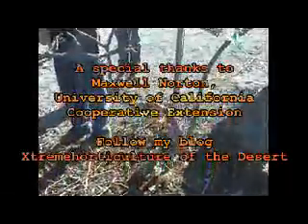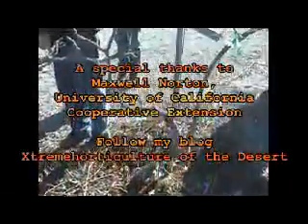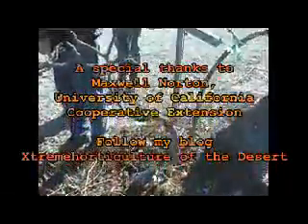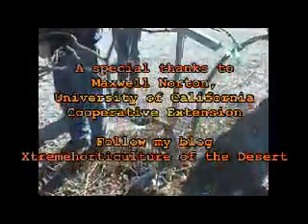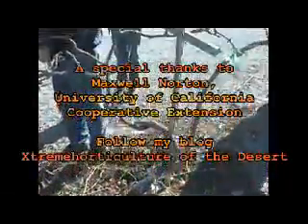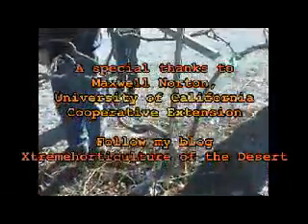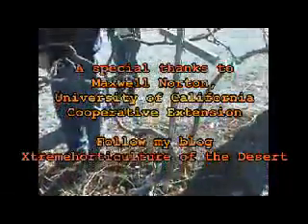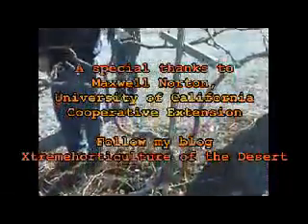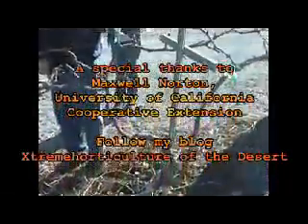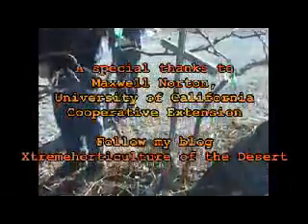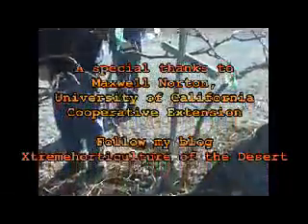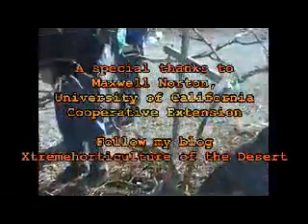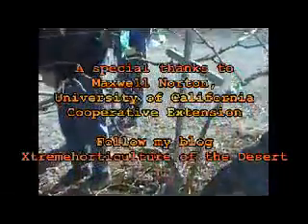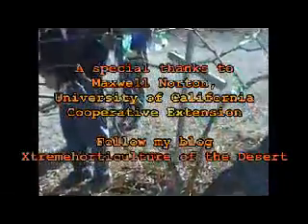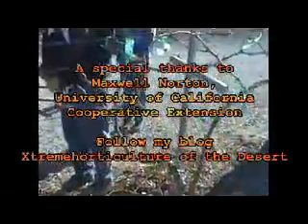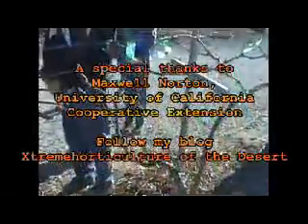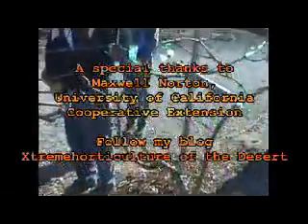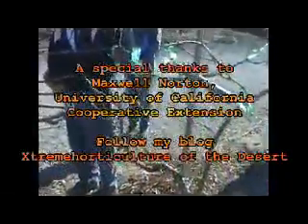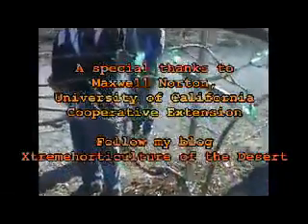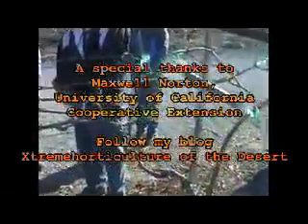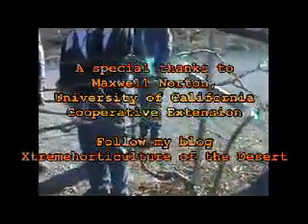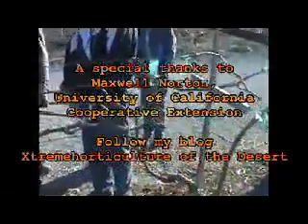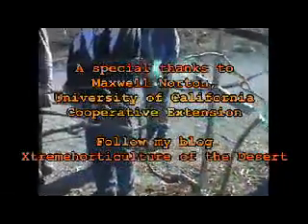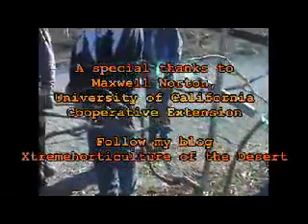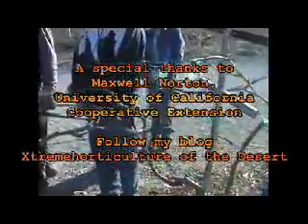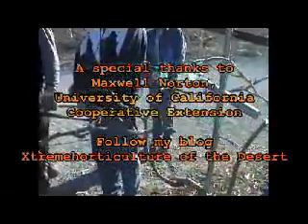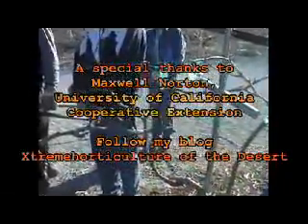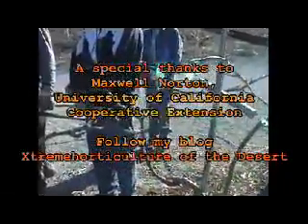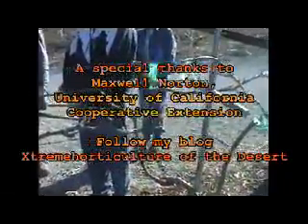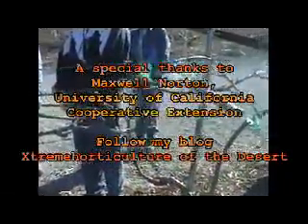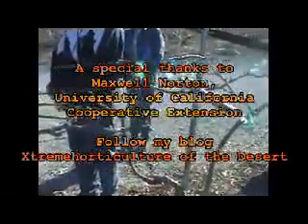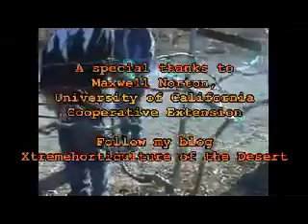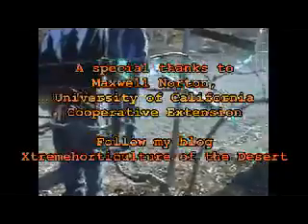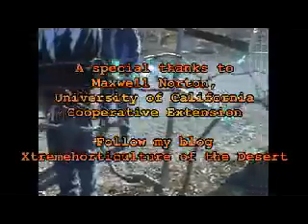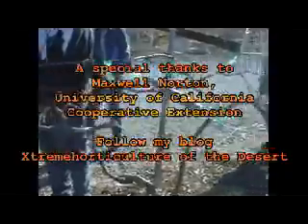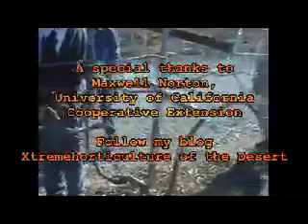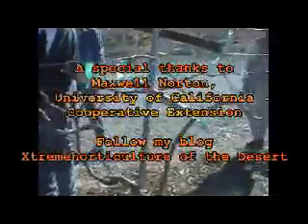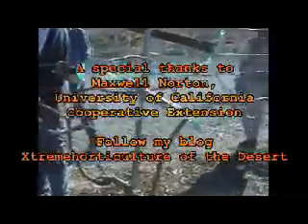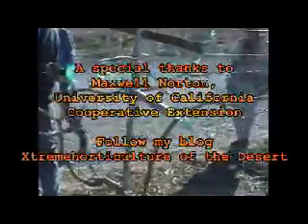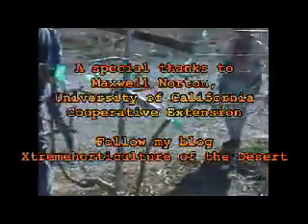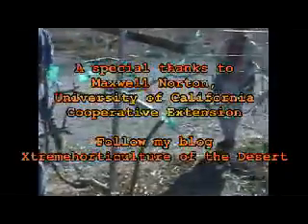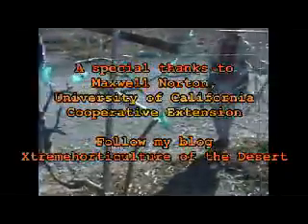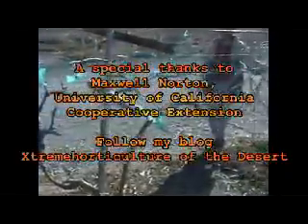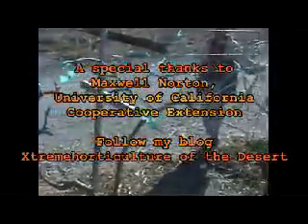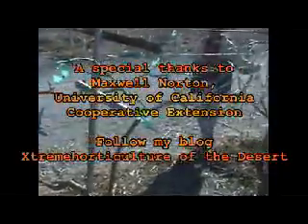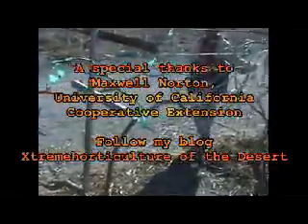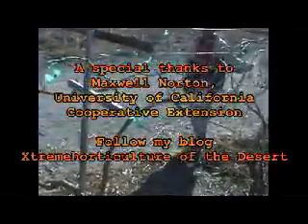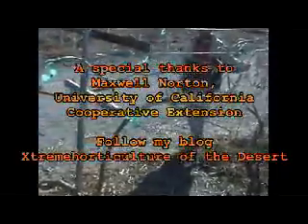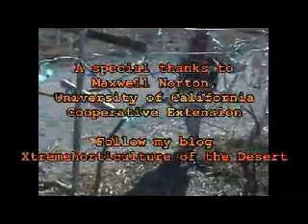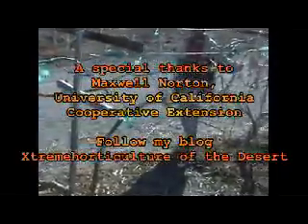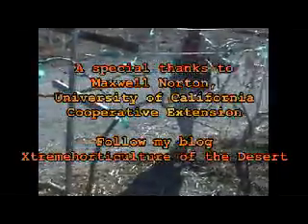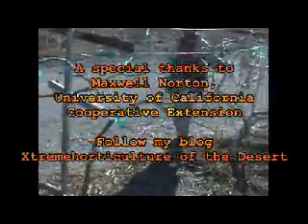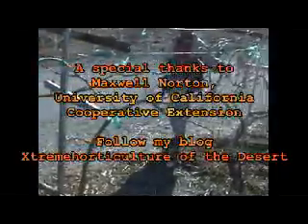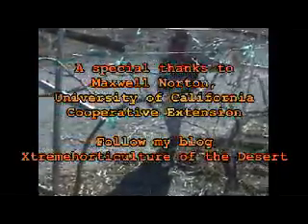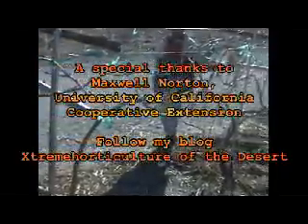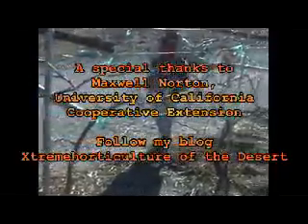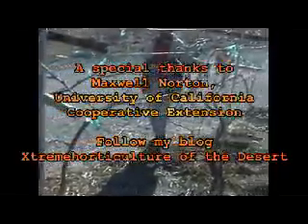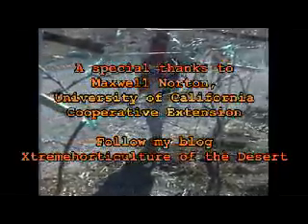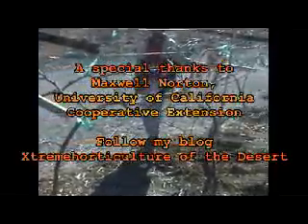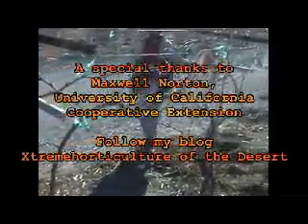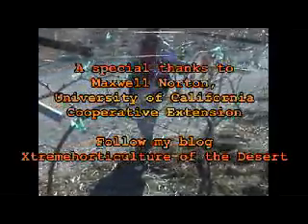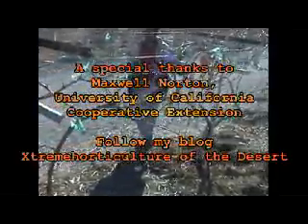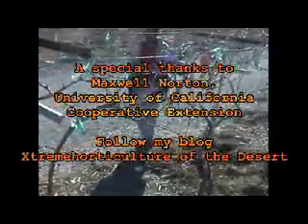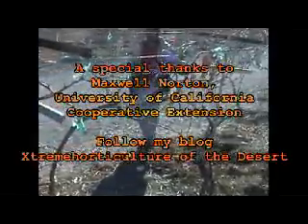When do you decide to make a new cordon out of one of these? When do you decide that the cordon is too old? When you start losing spur positions on it.